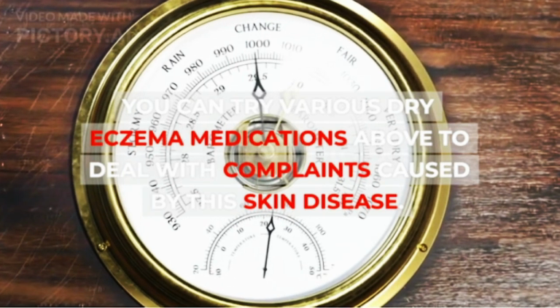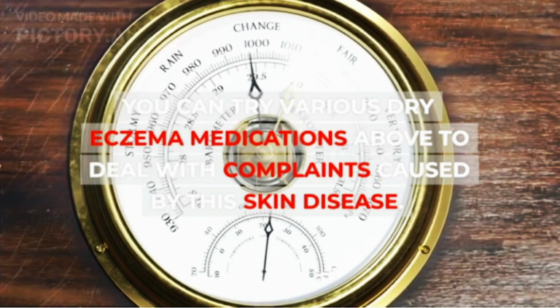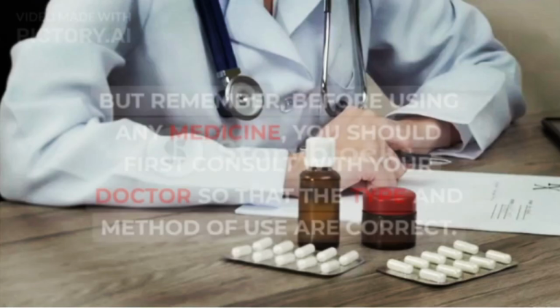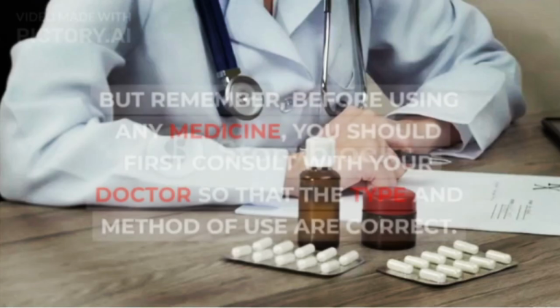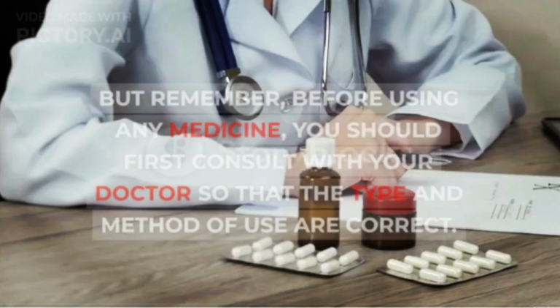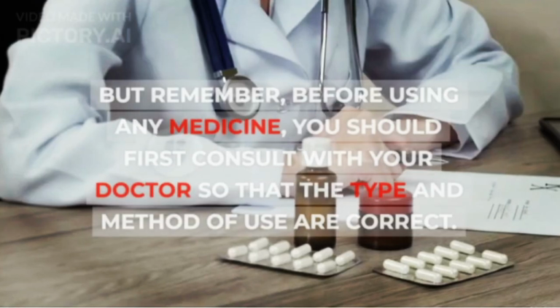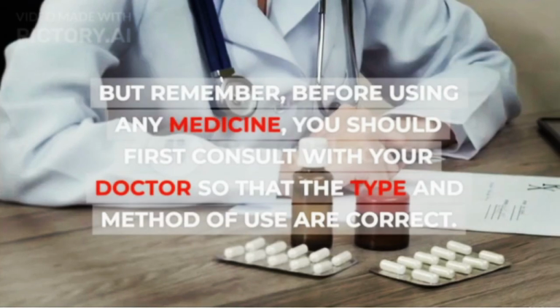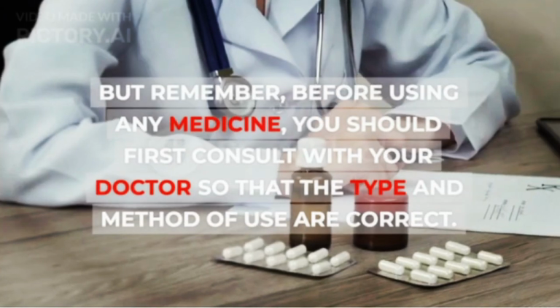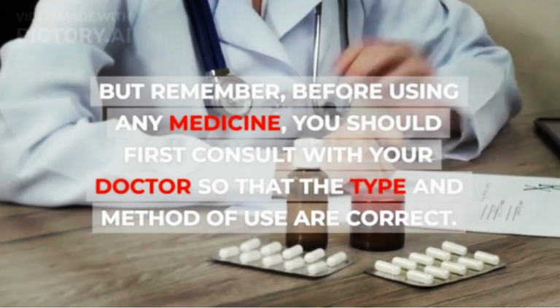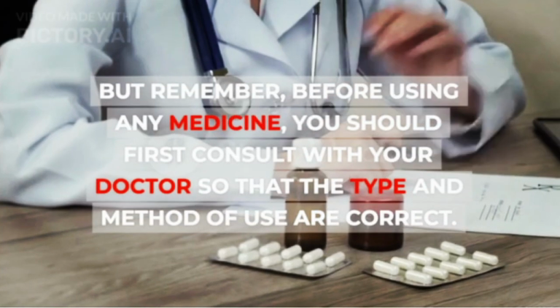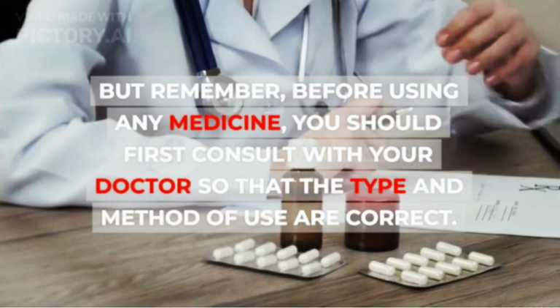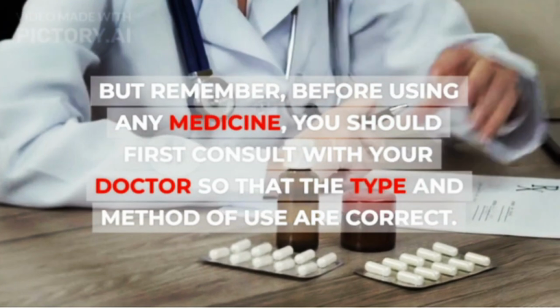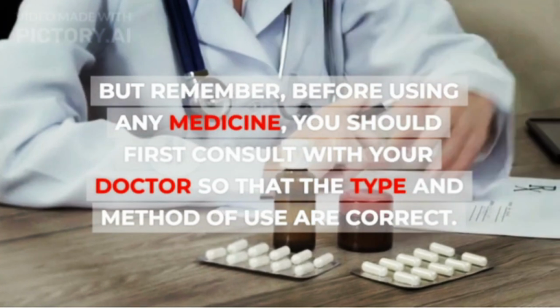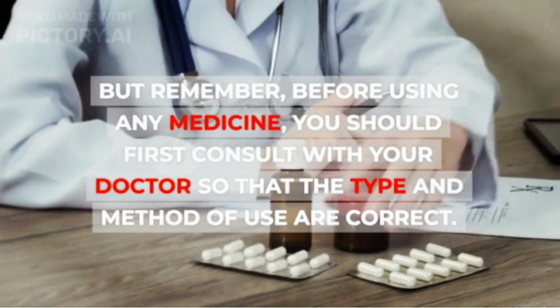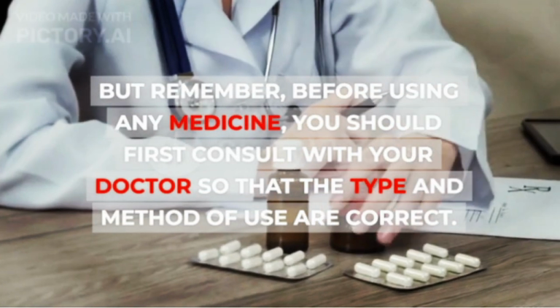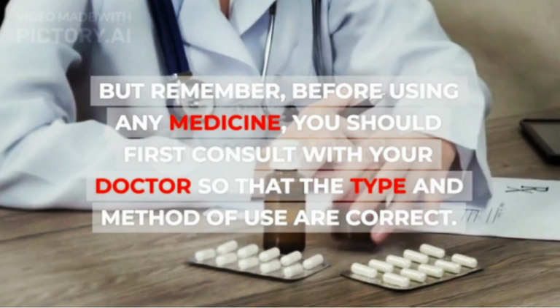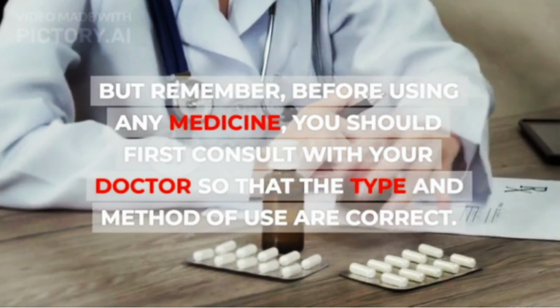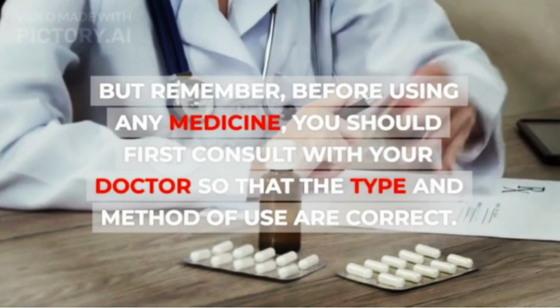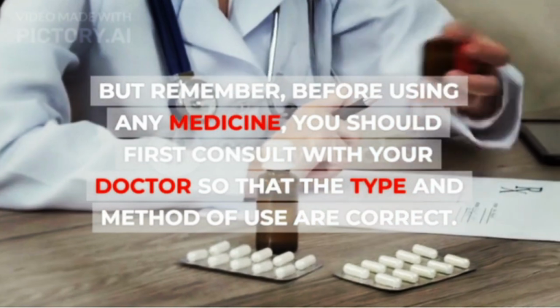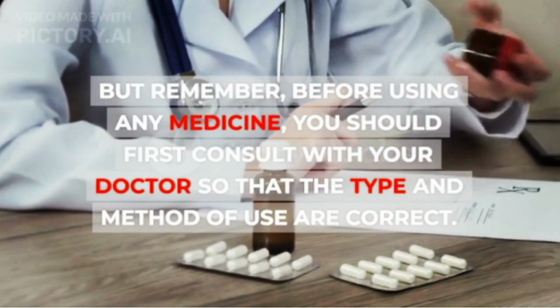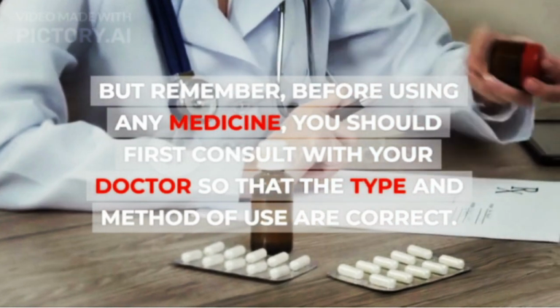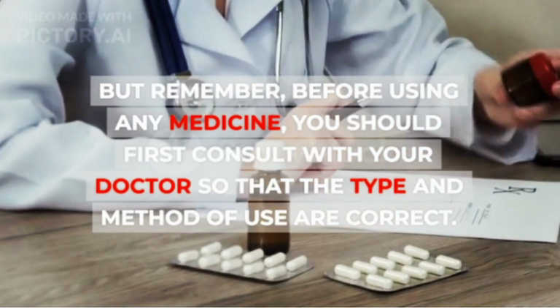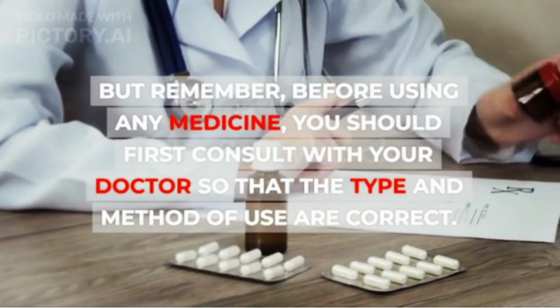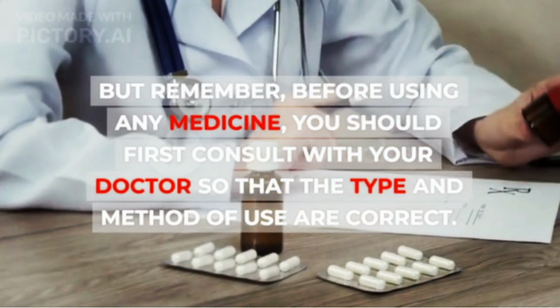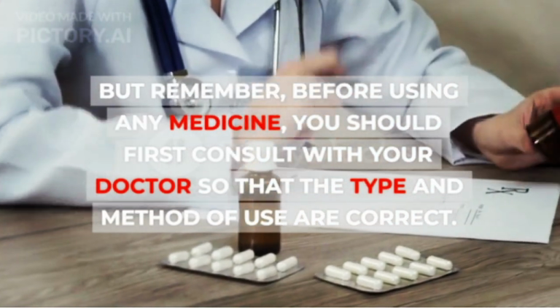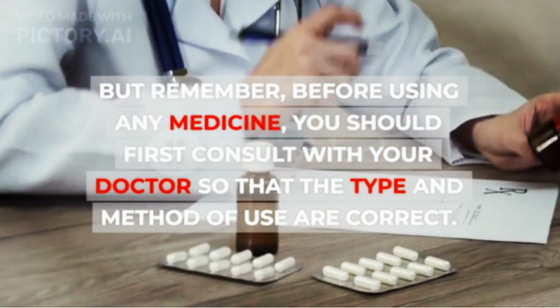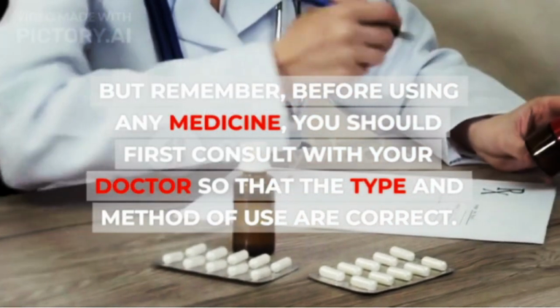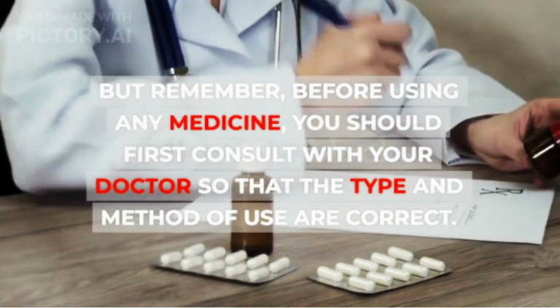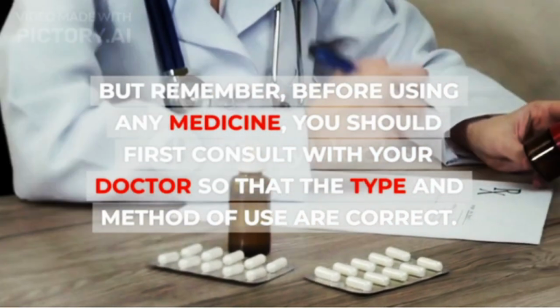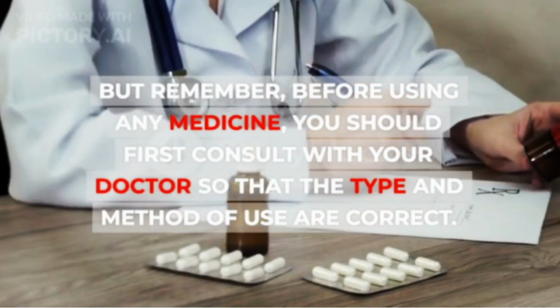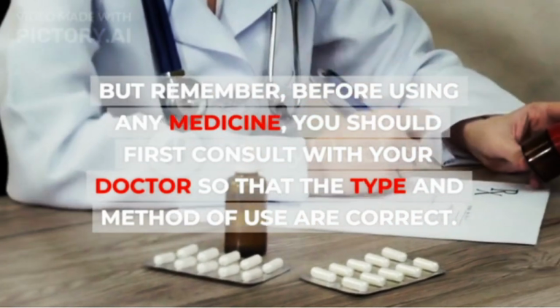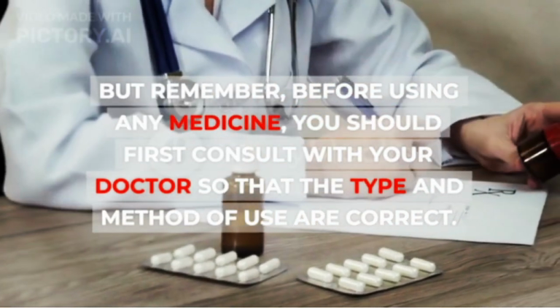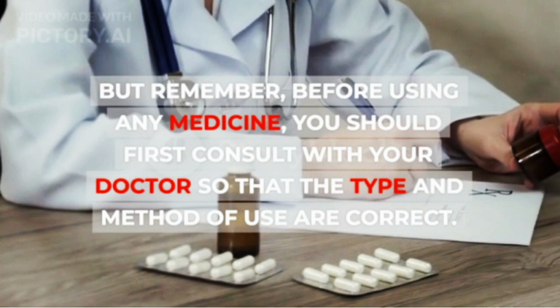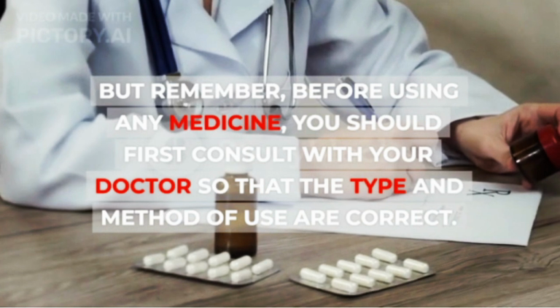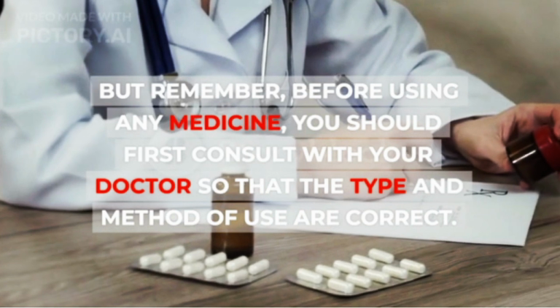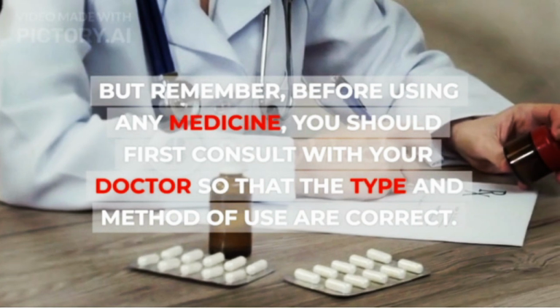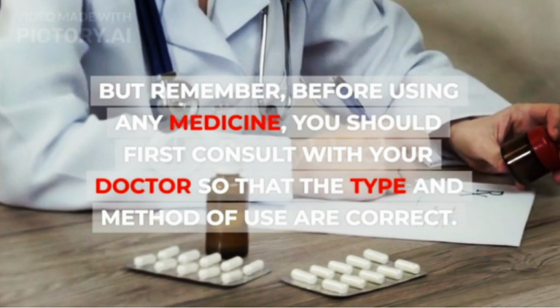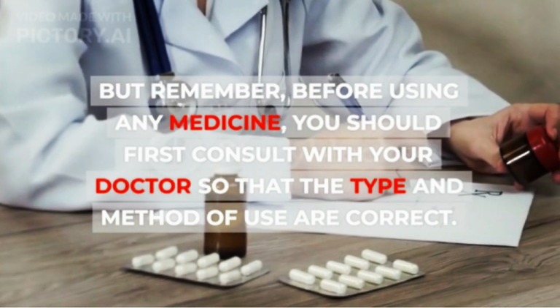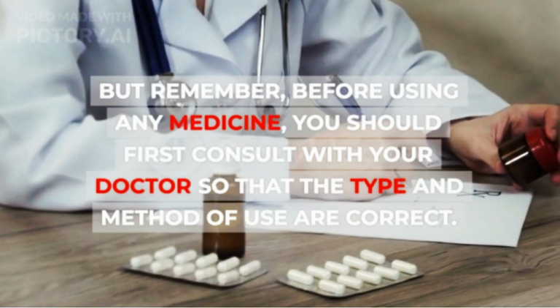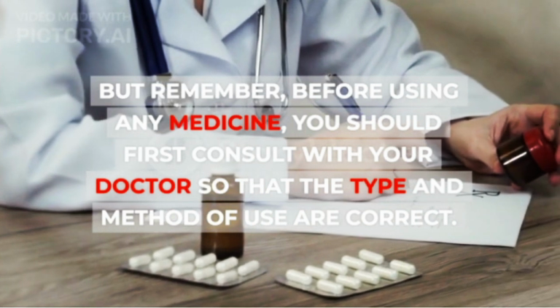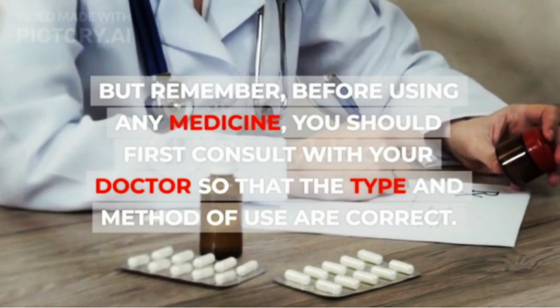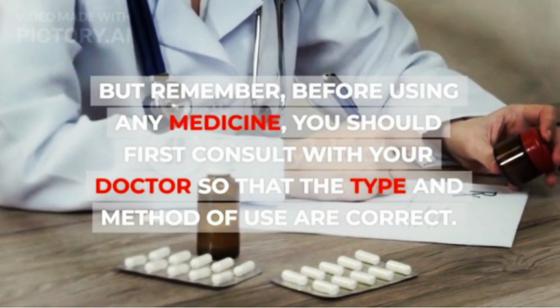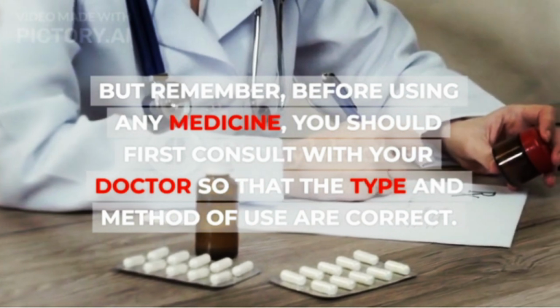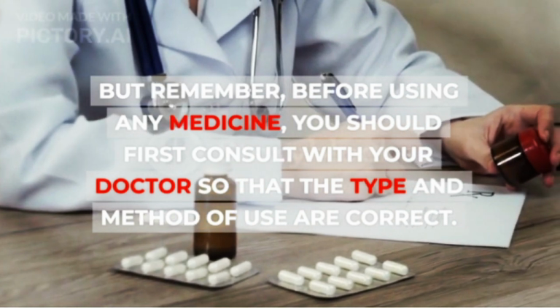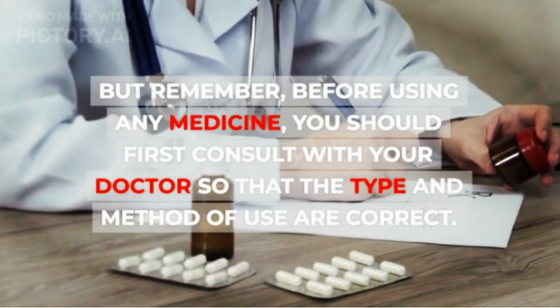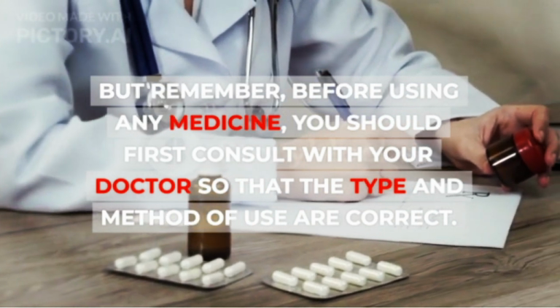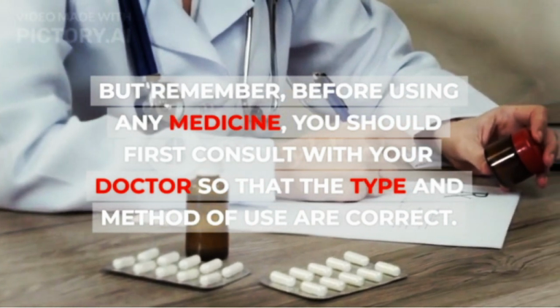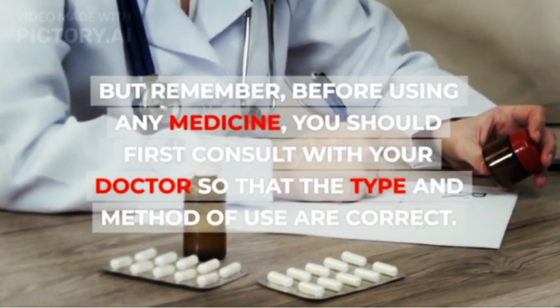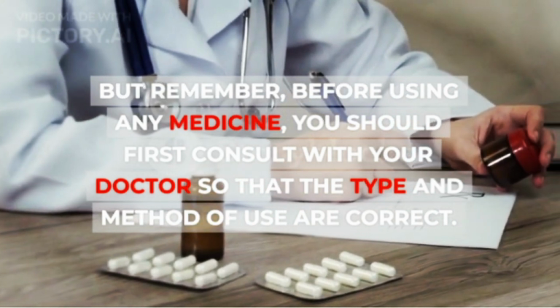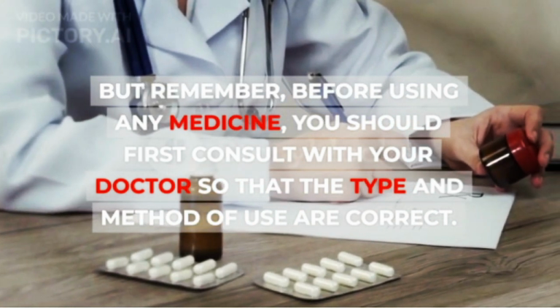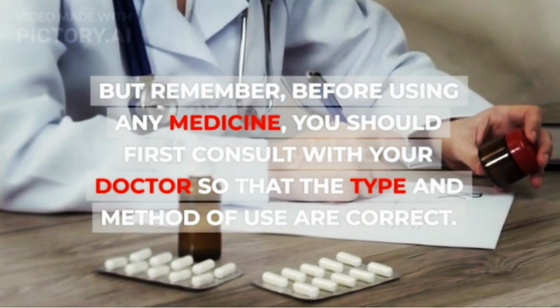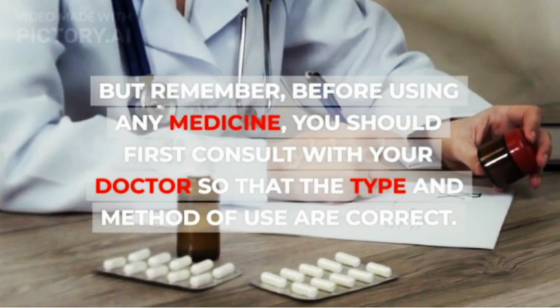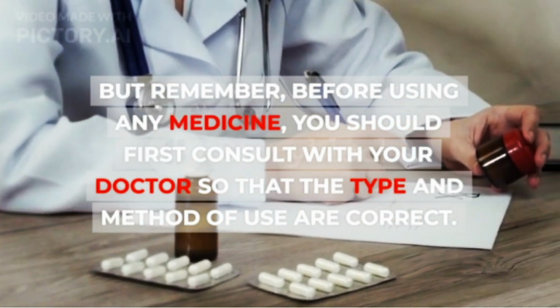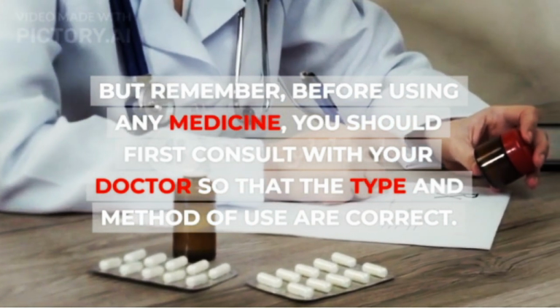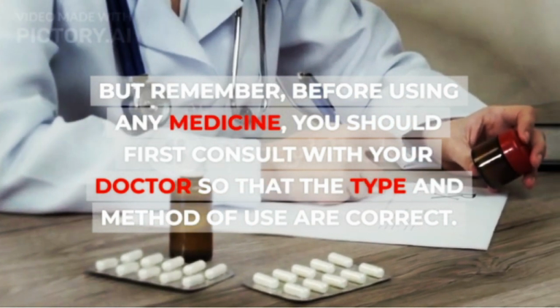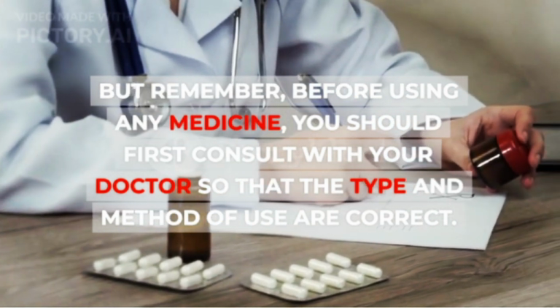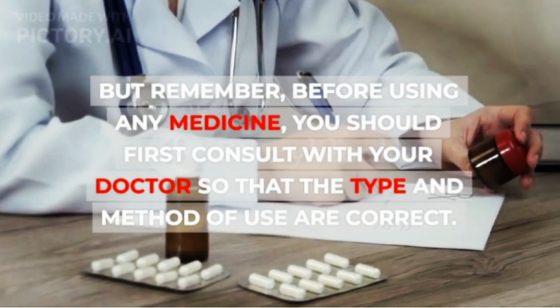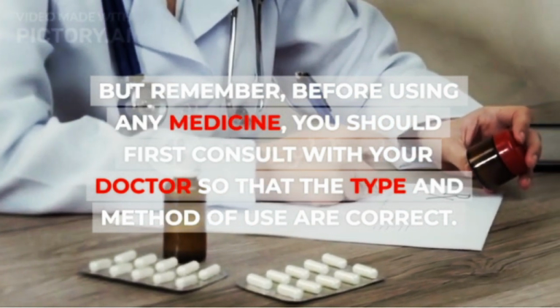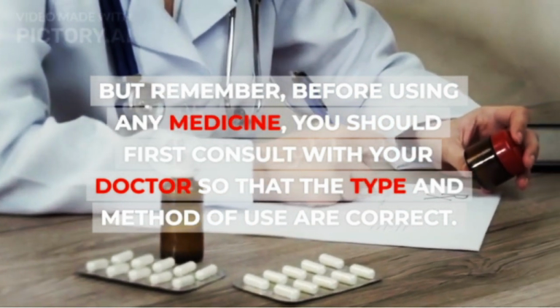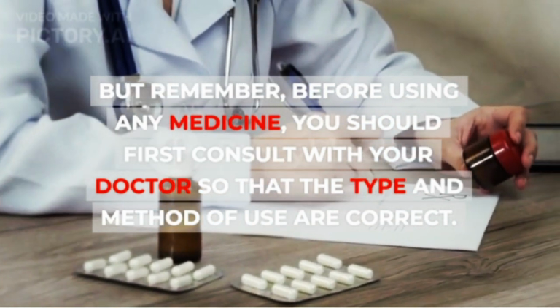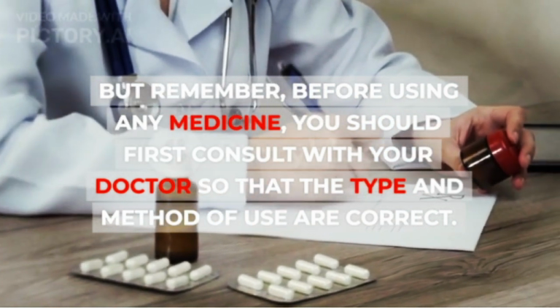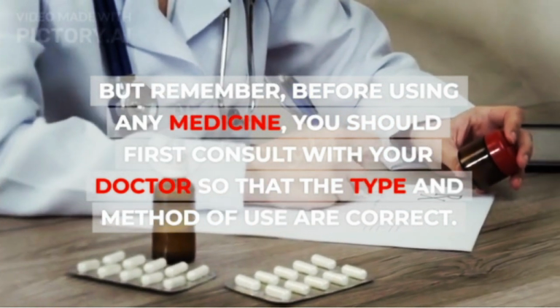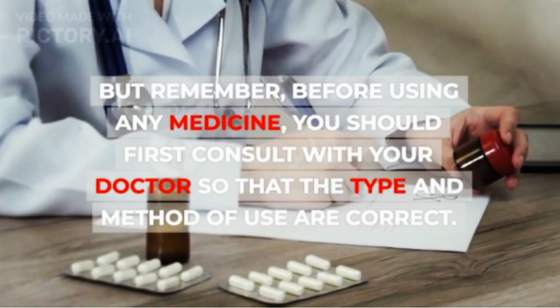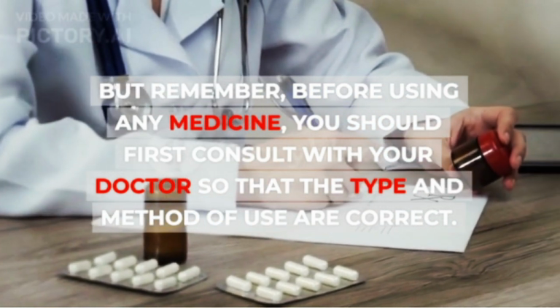But remember, before using any medicine, you should first consult with your doctor so that the type and method of use are correct.